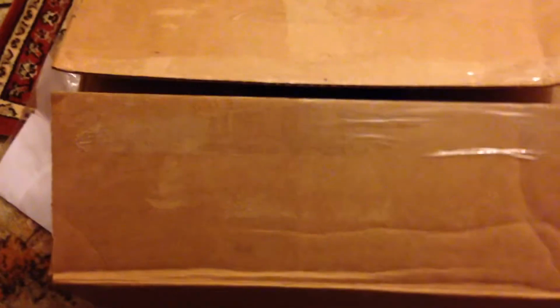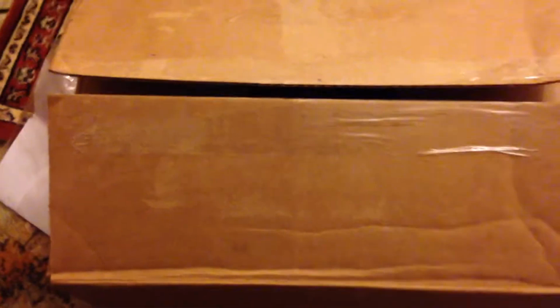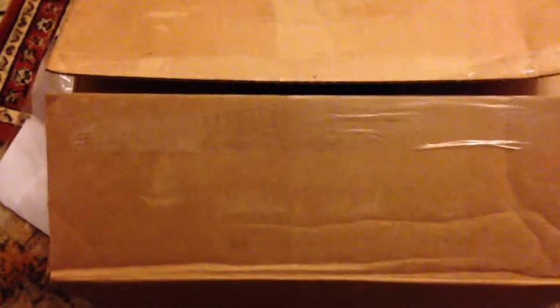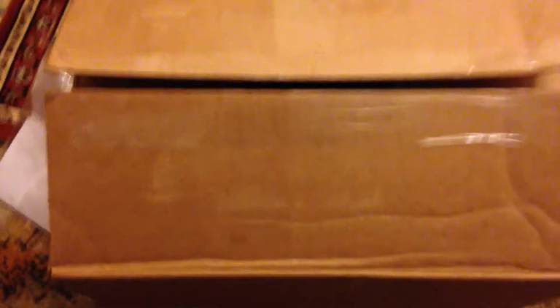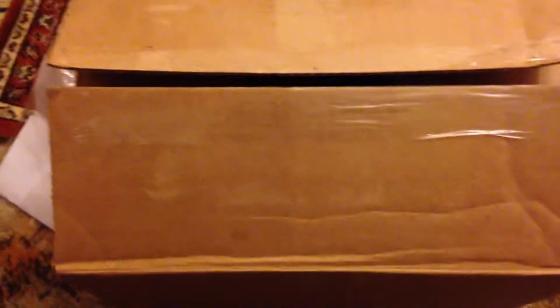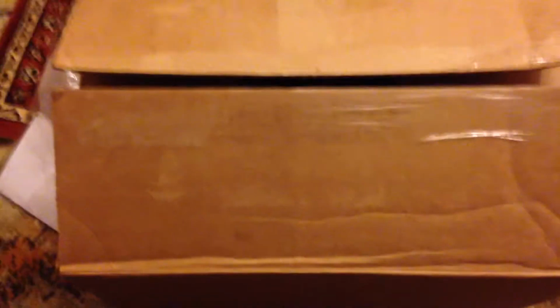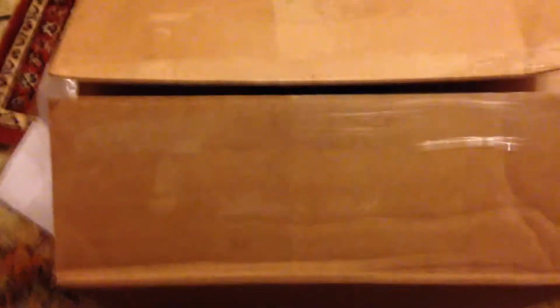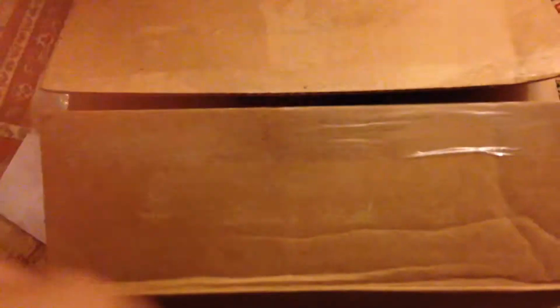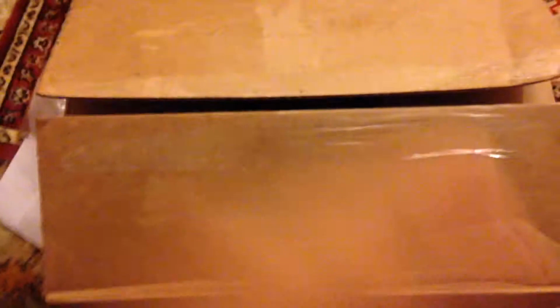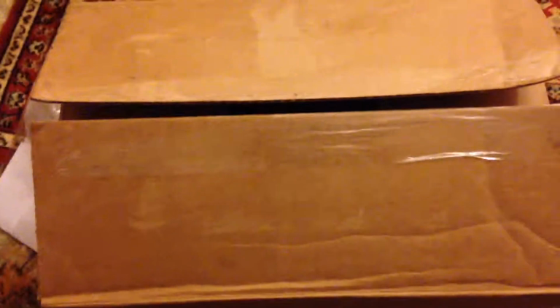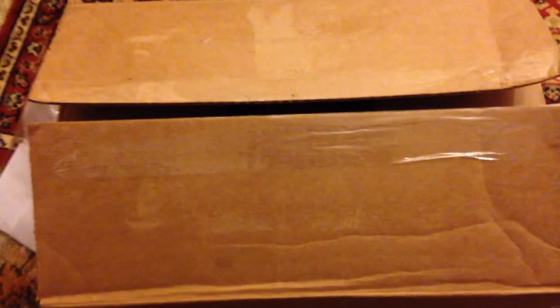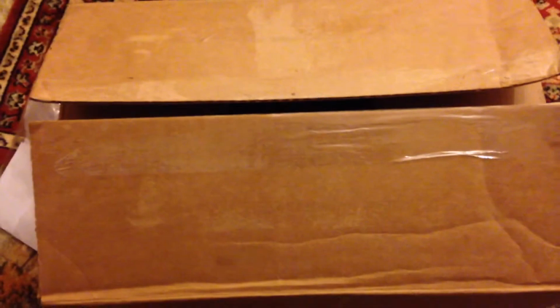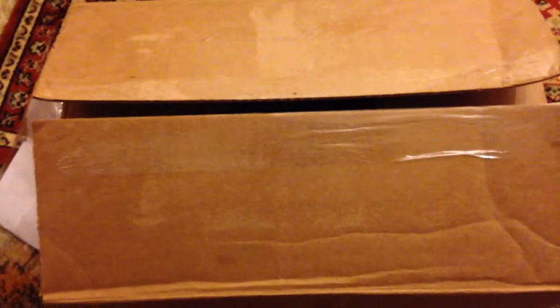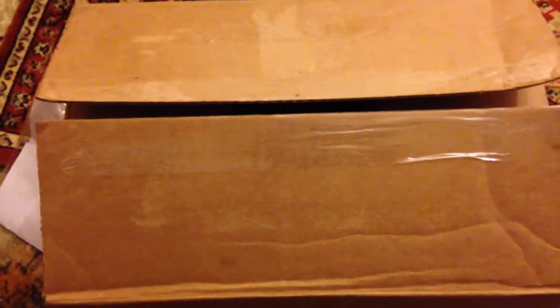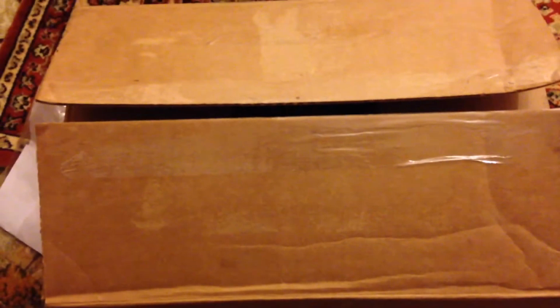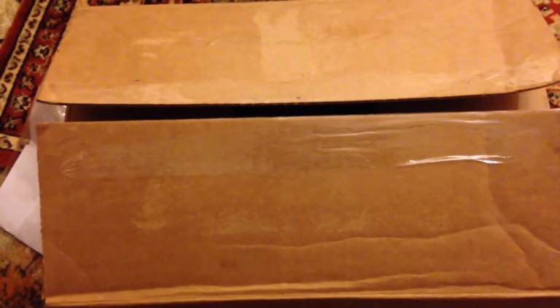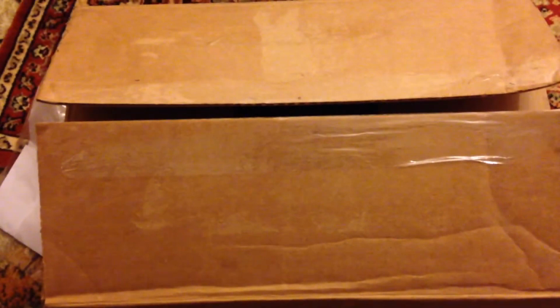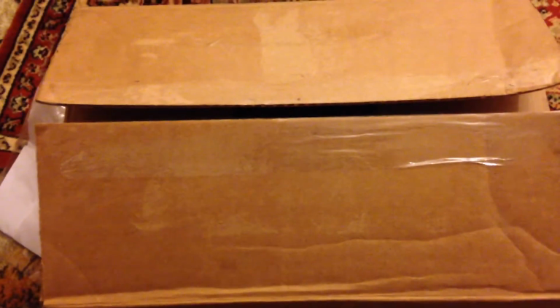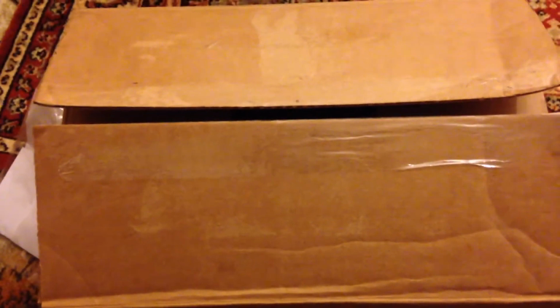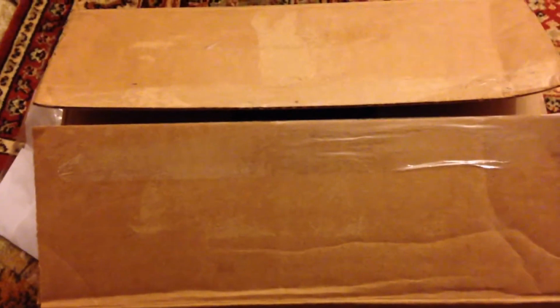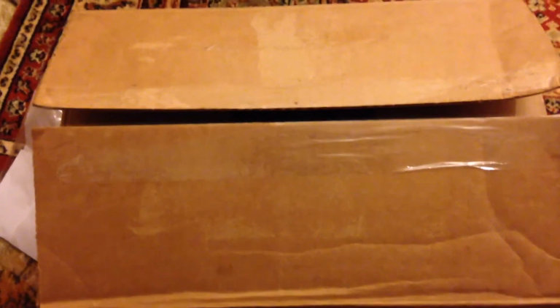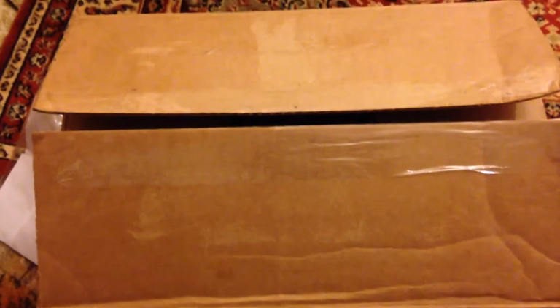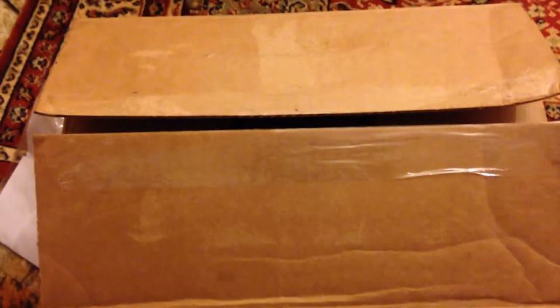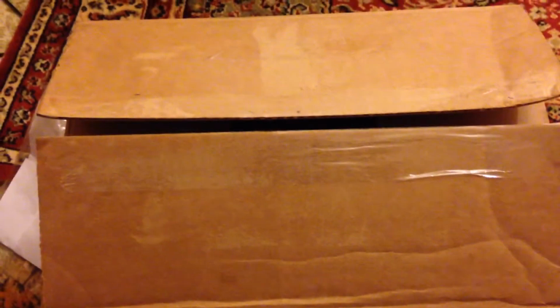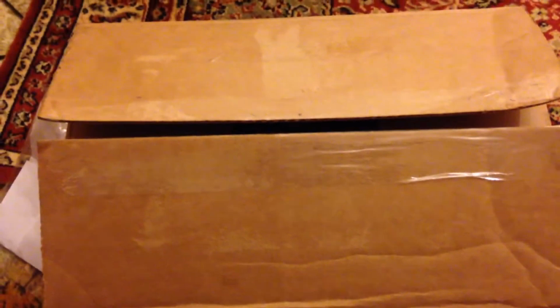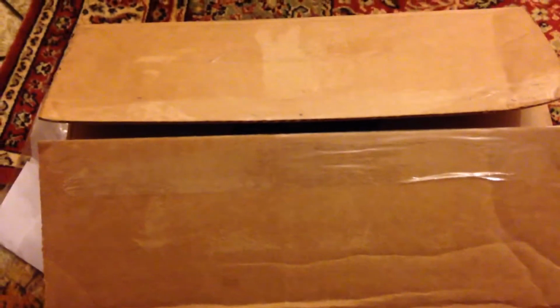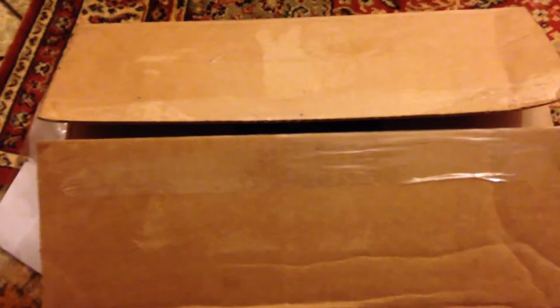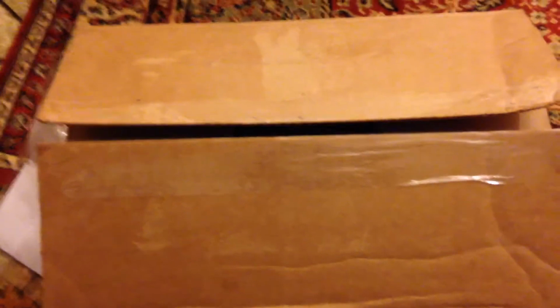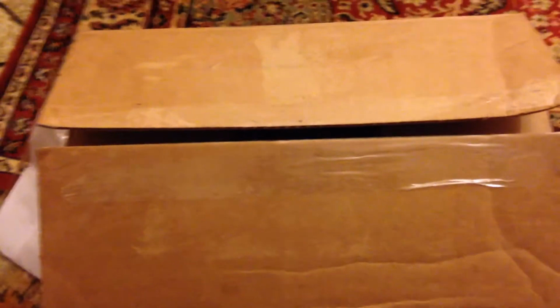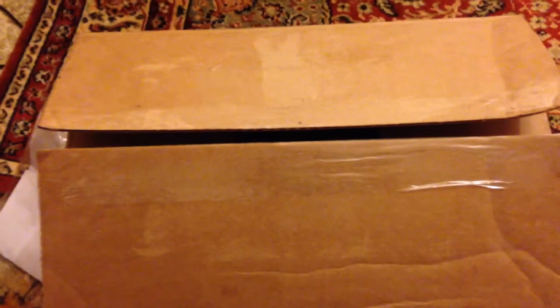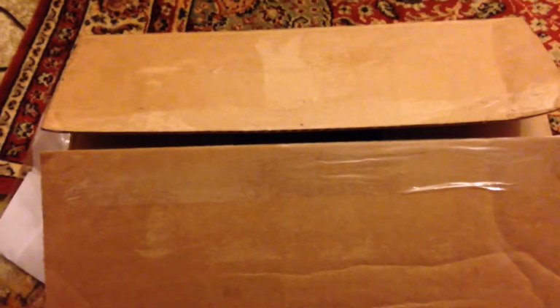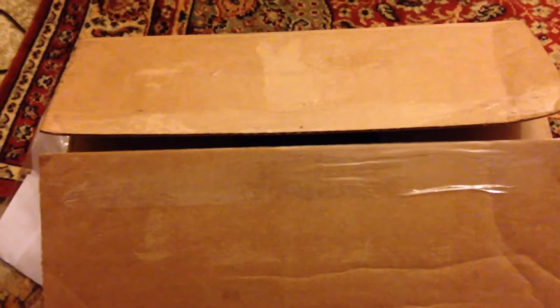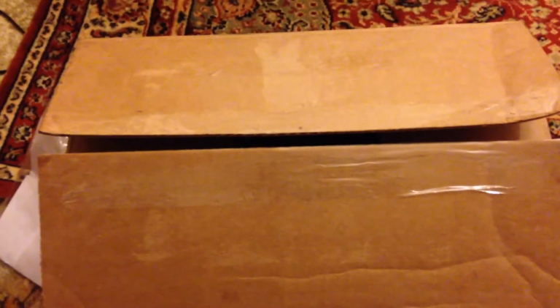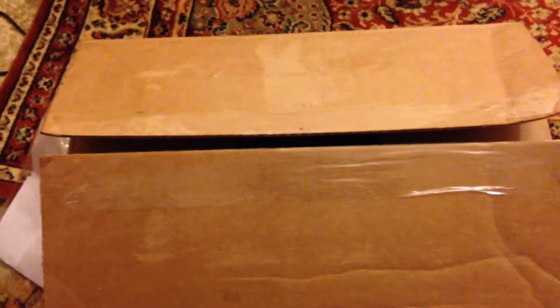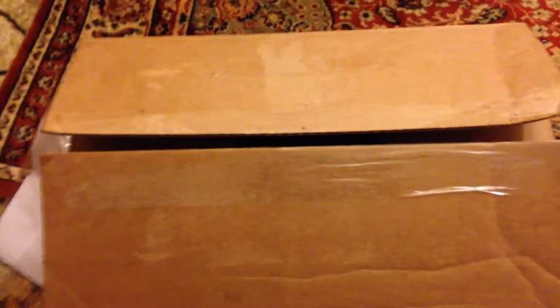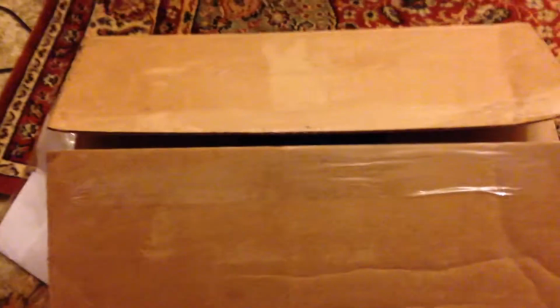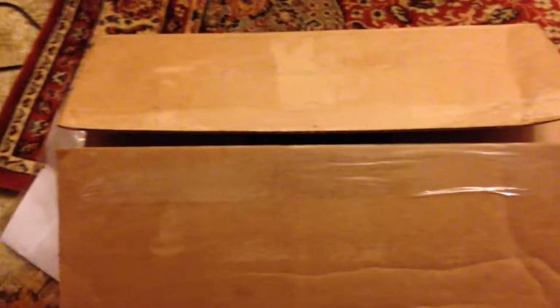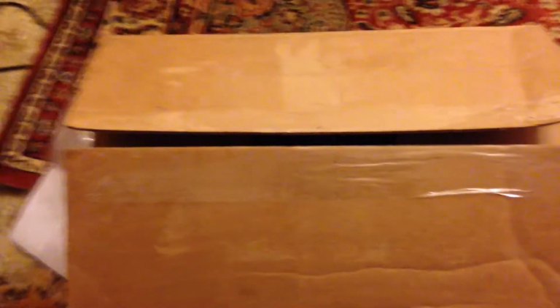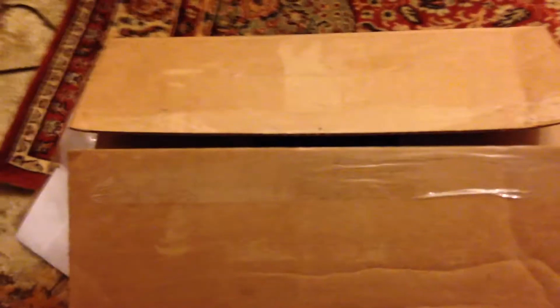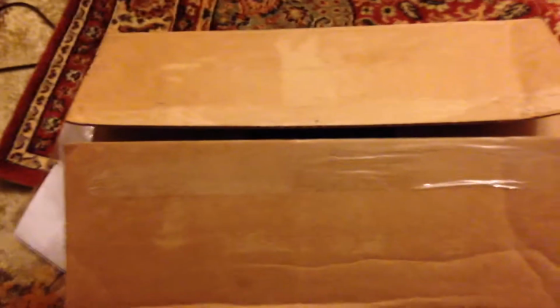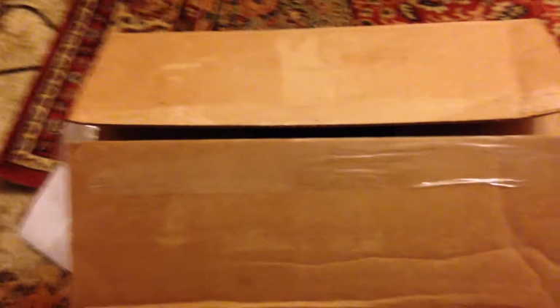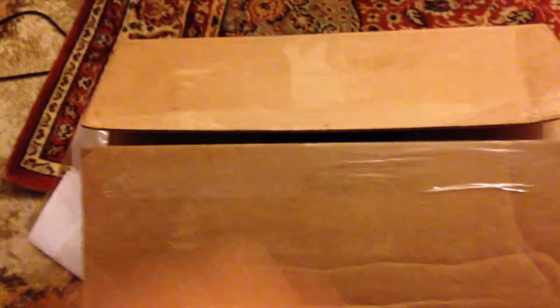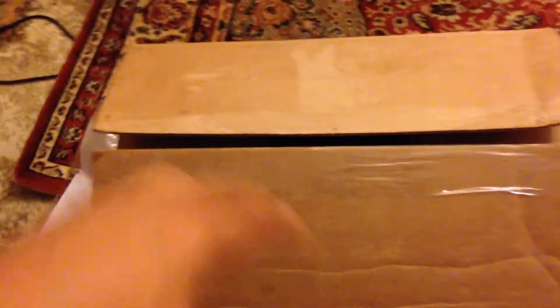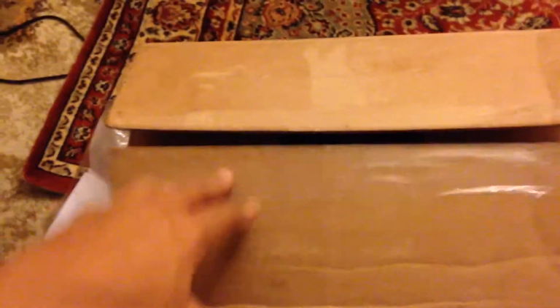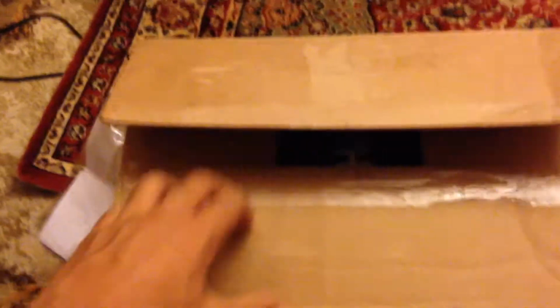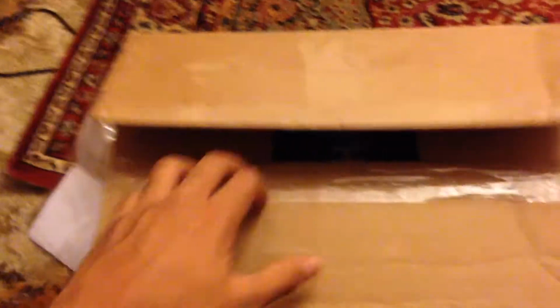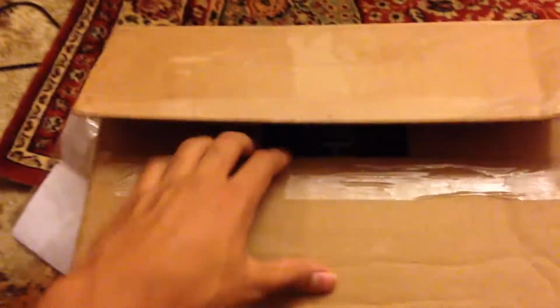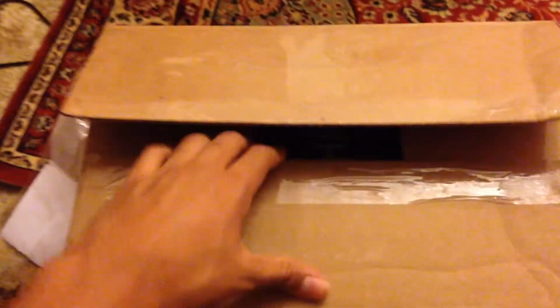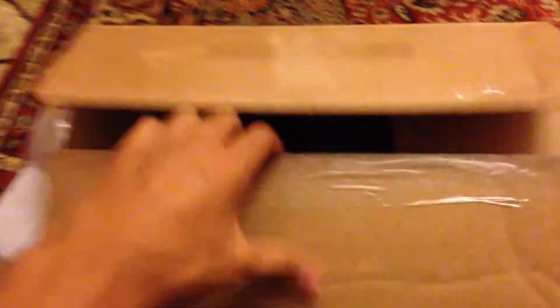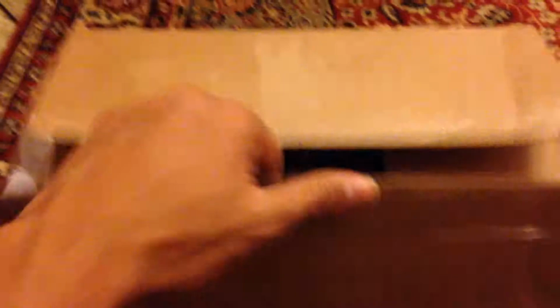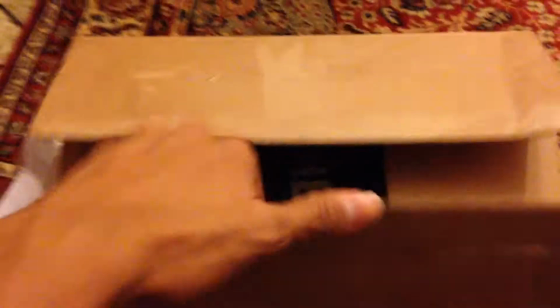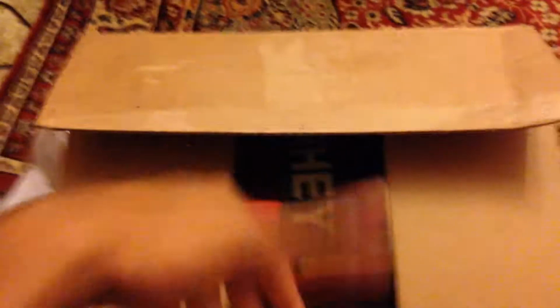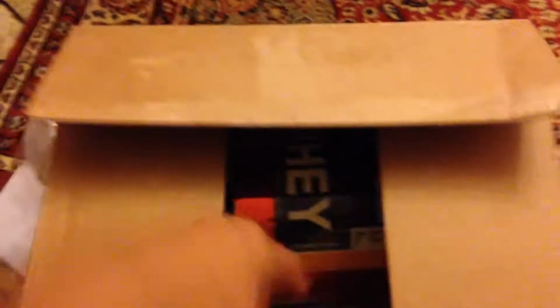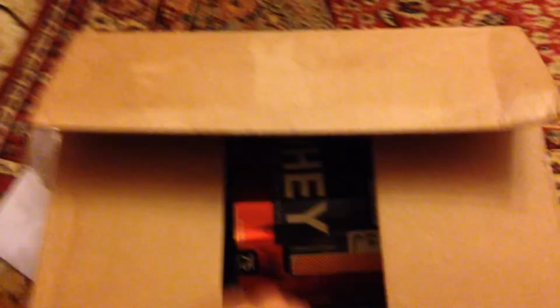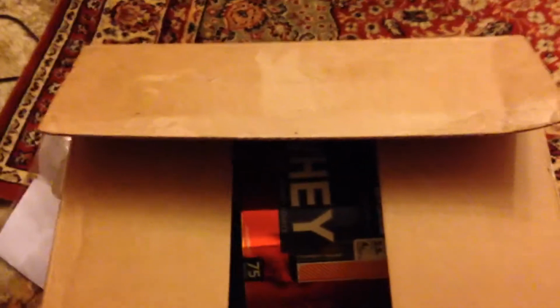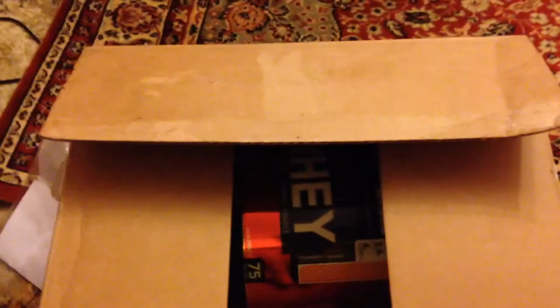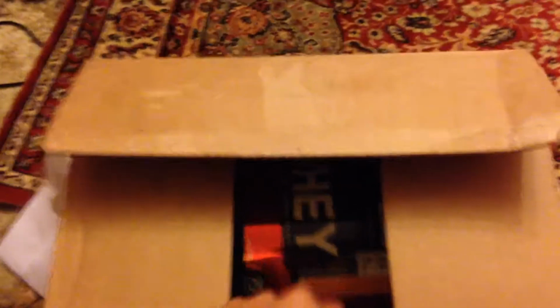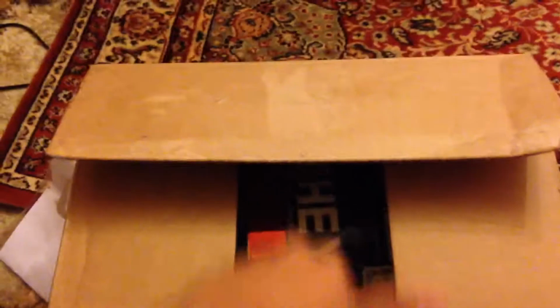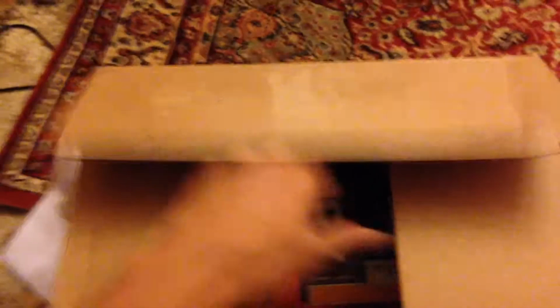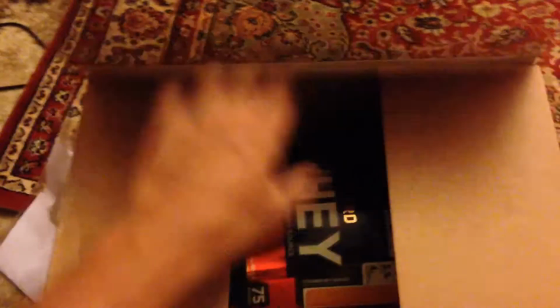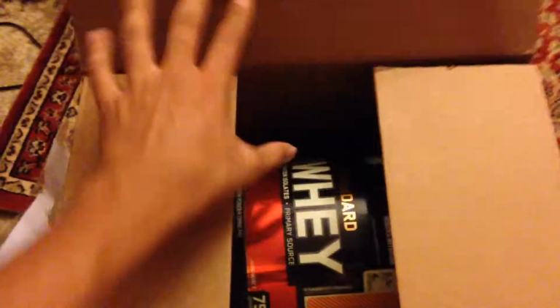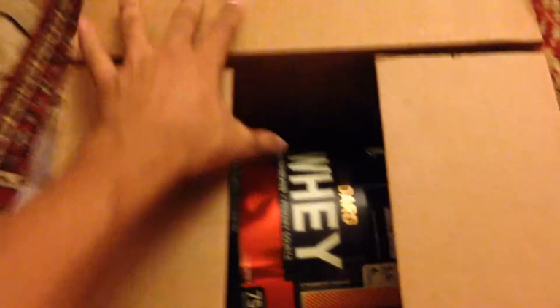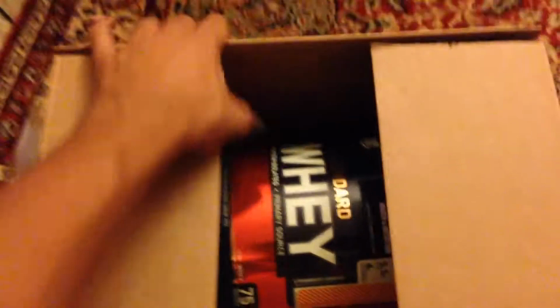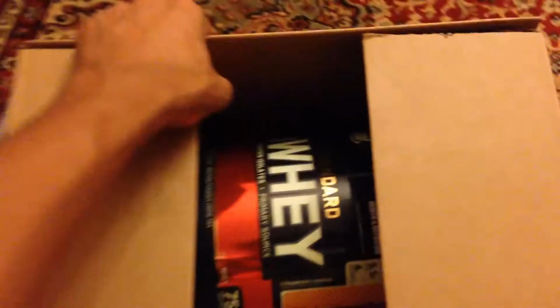Hi and welcome to my supplement unboxing. This particular order was from jimmys.co.nz, so let's take a look.